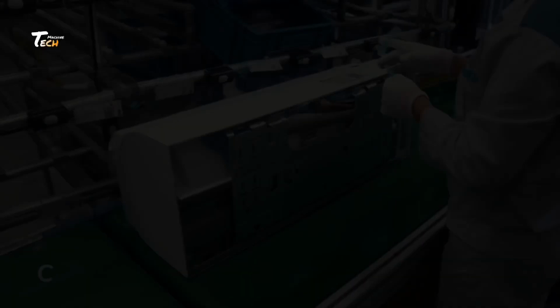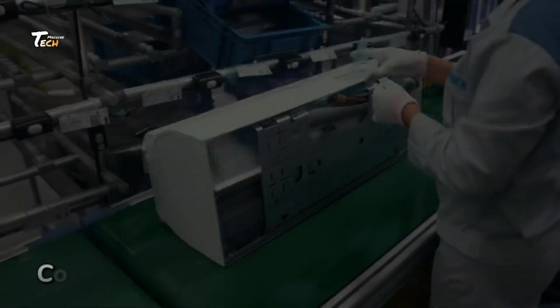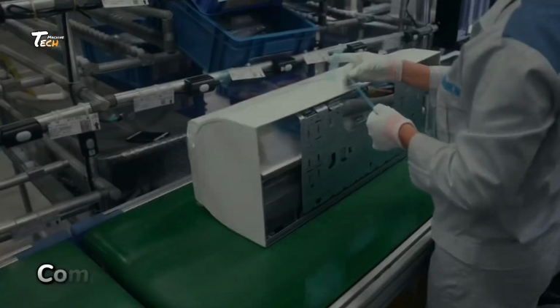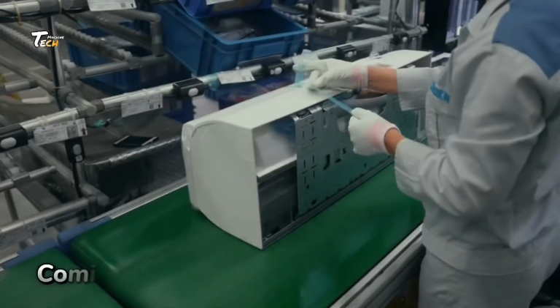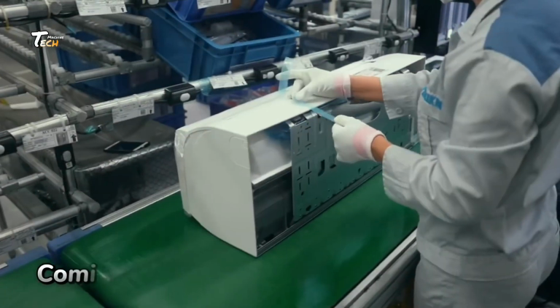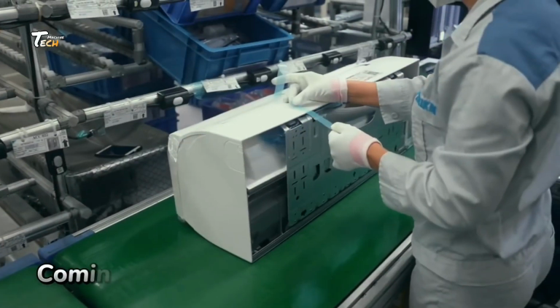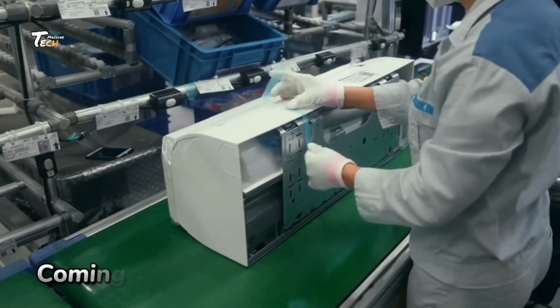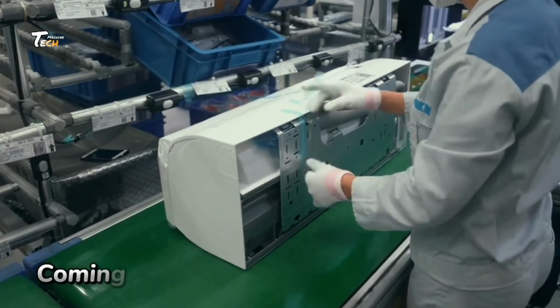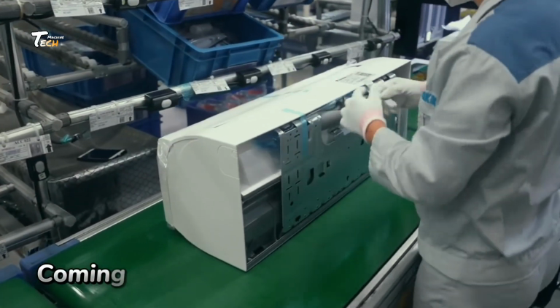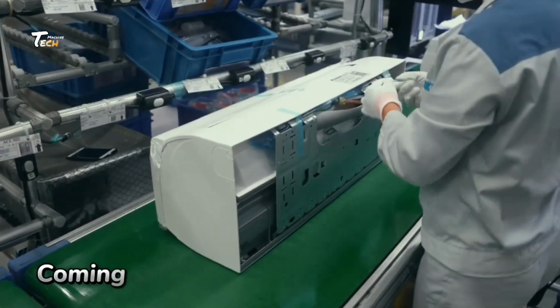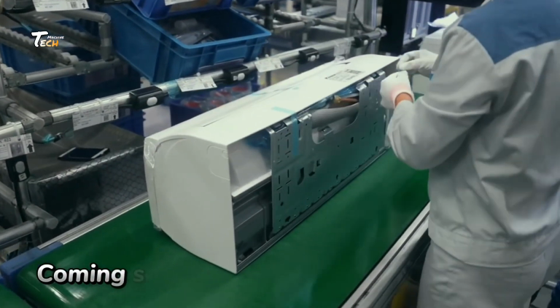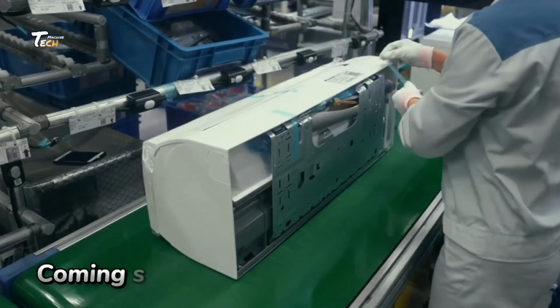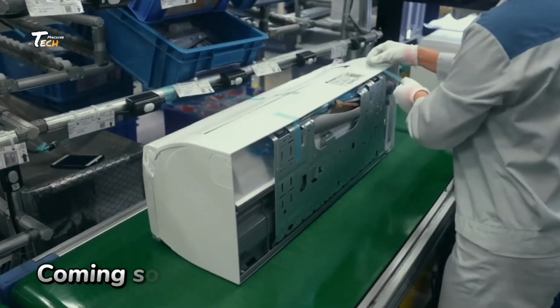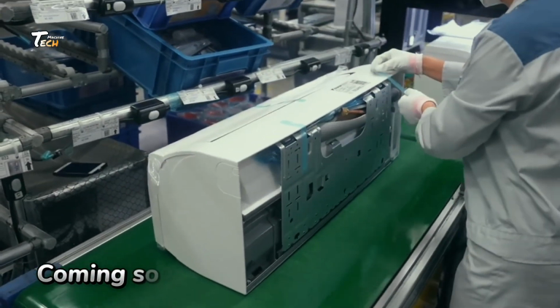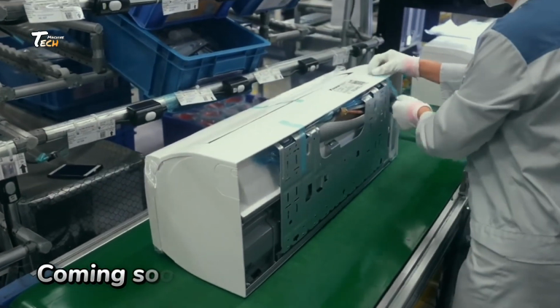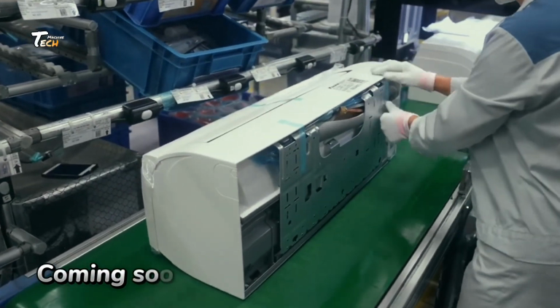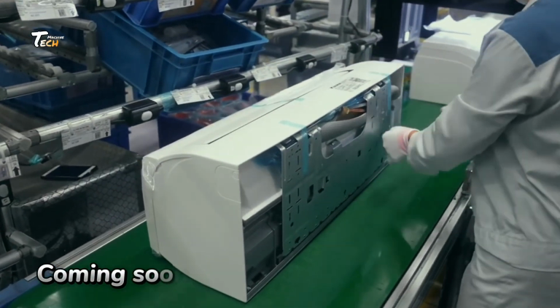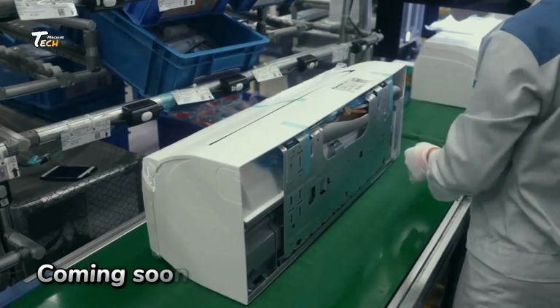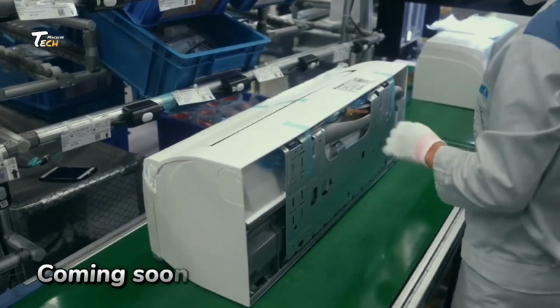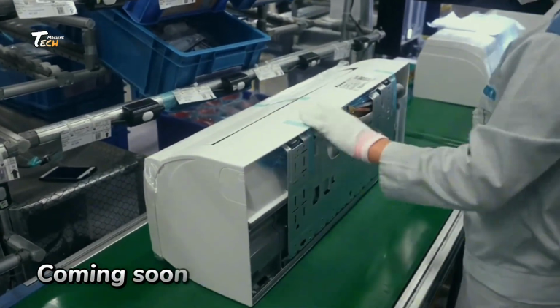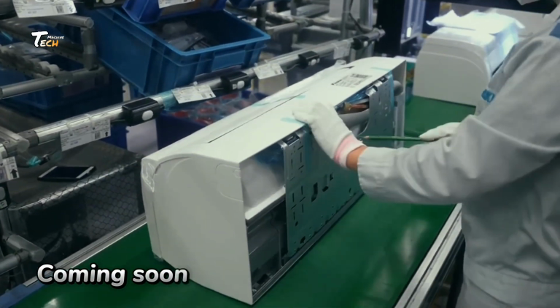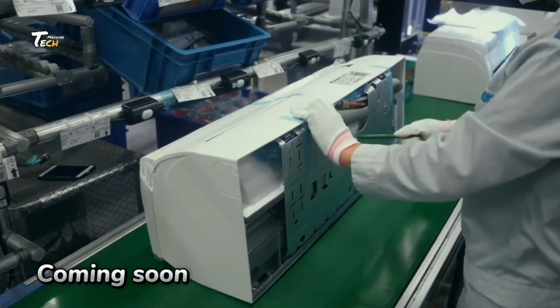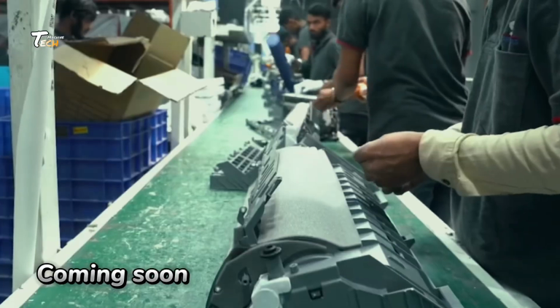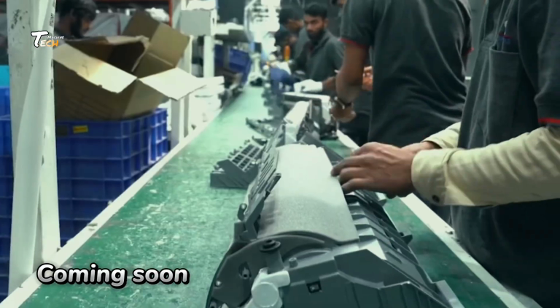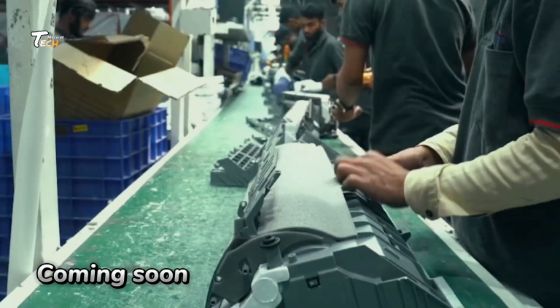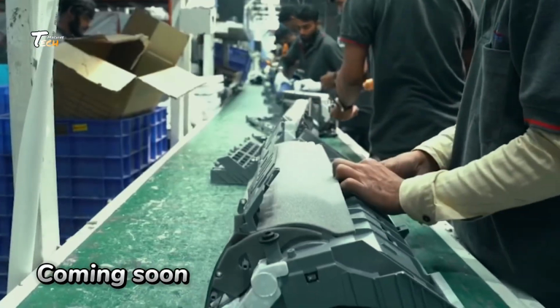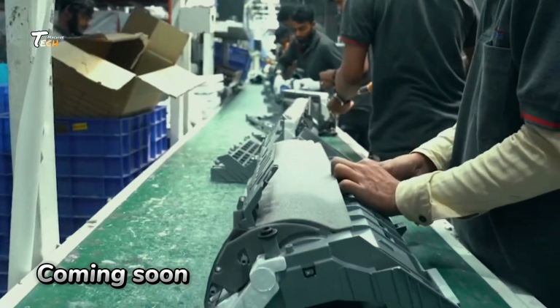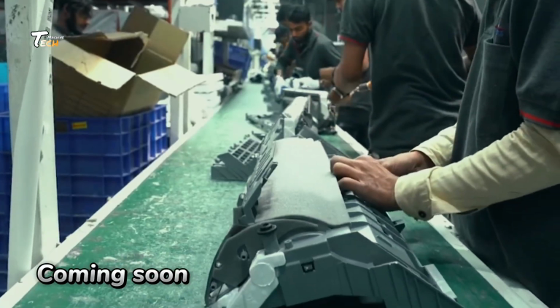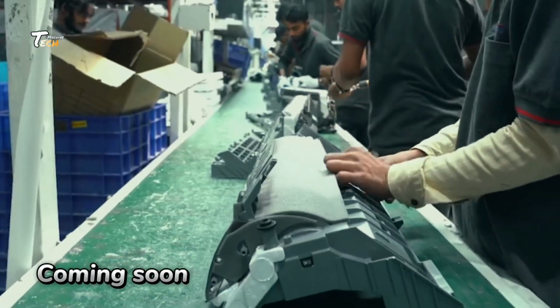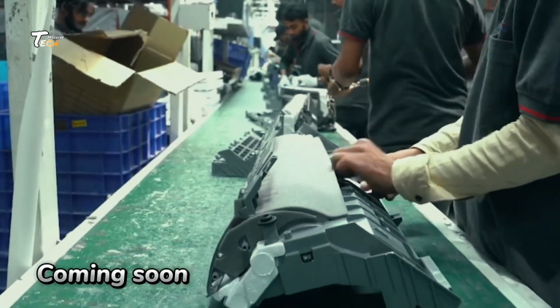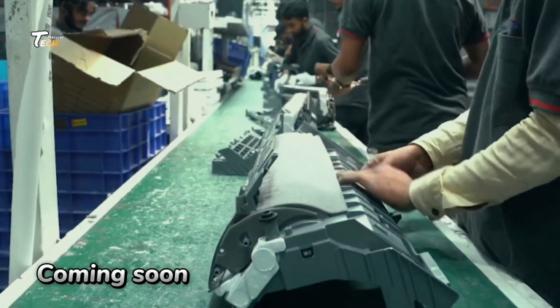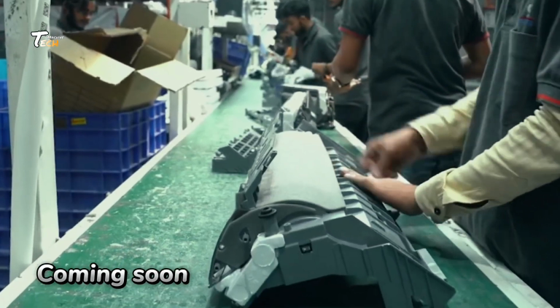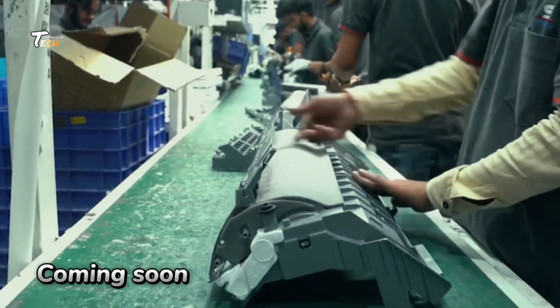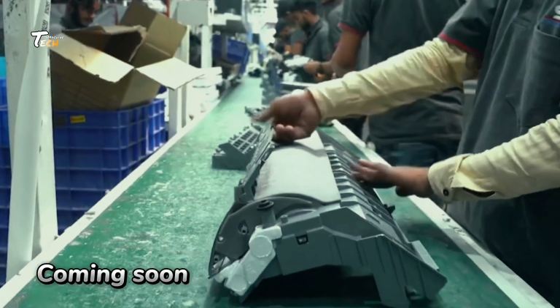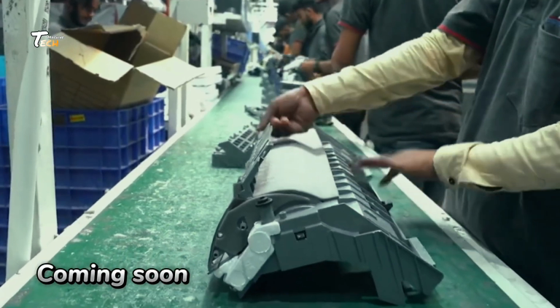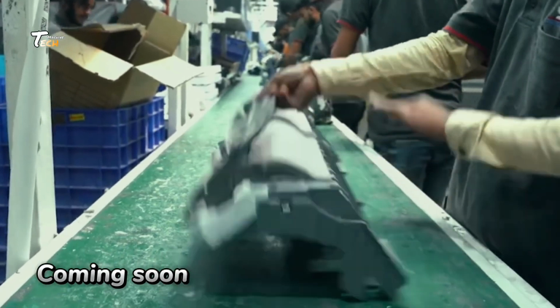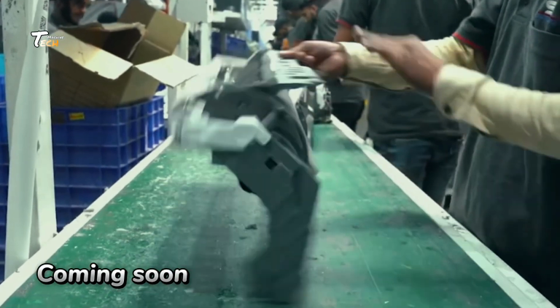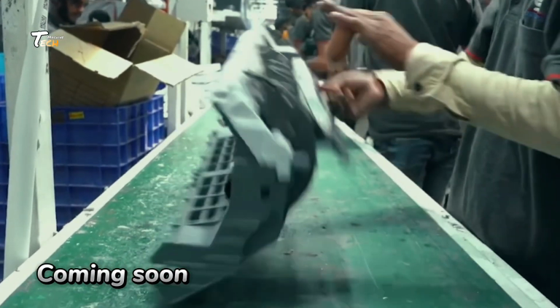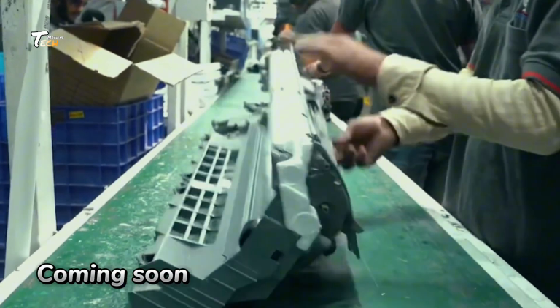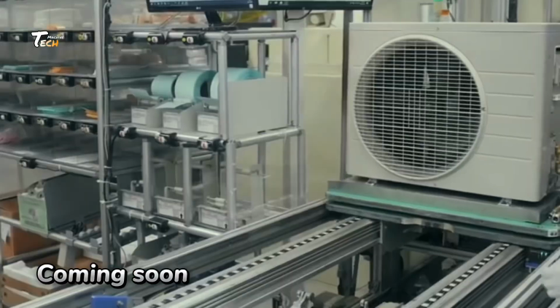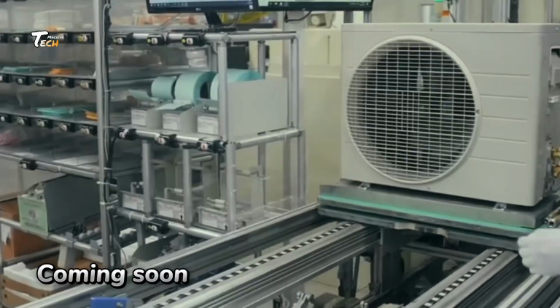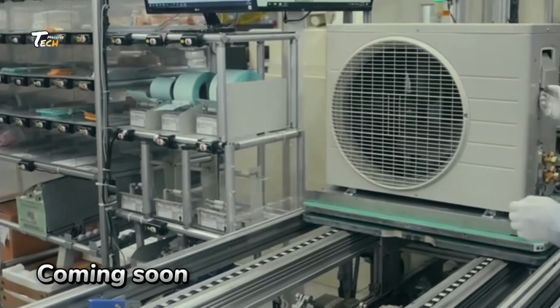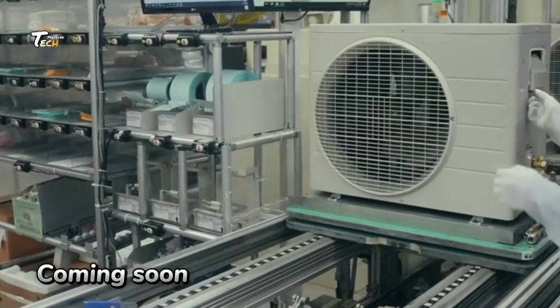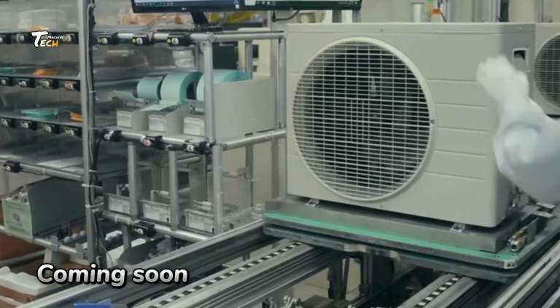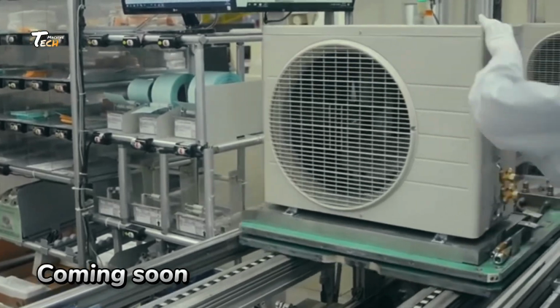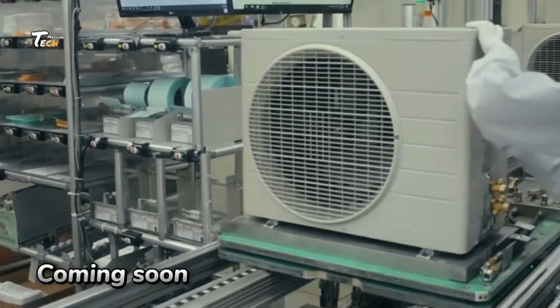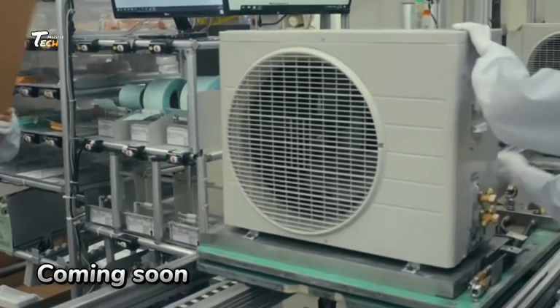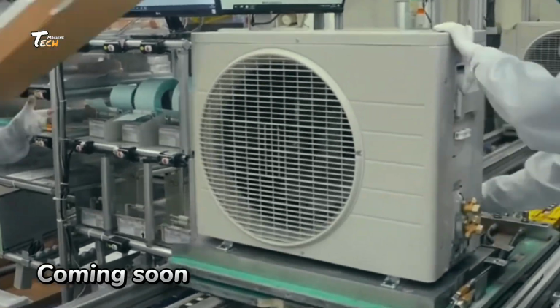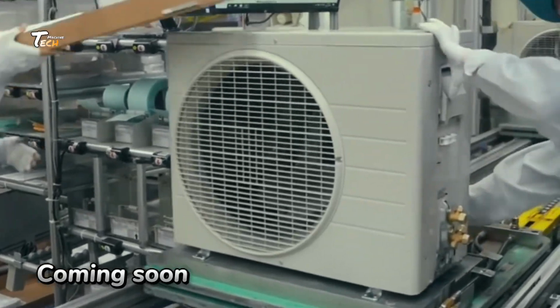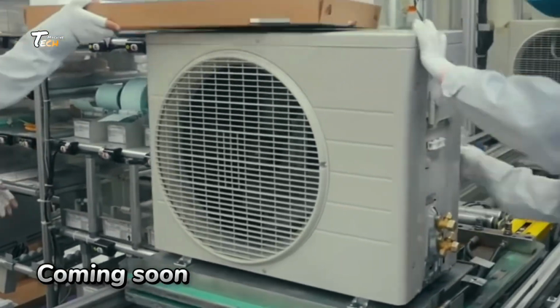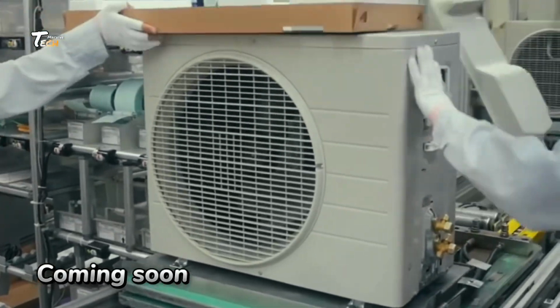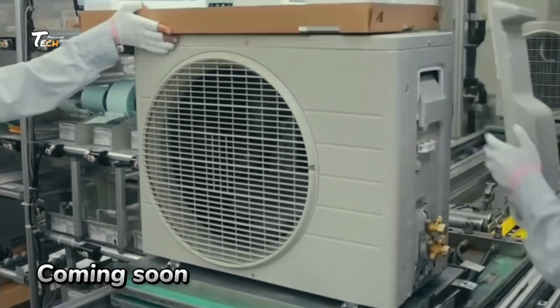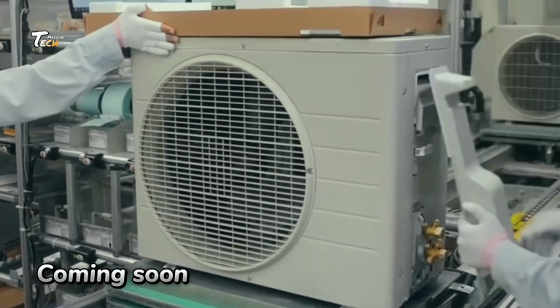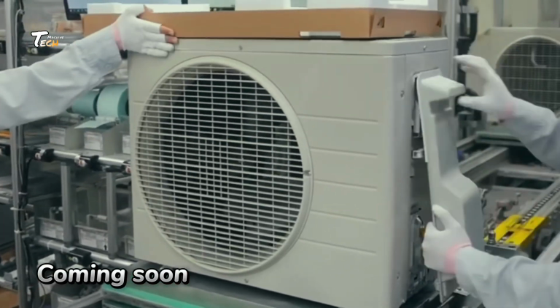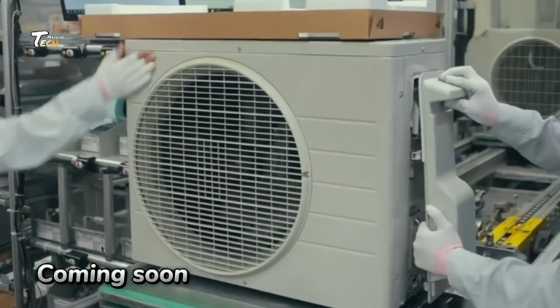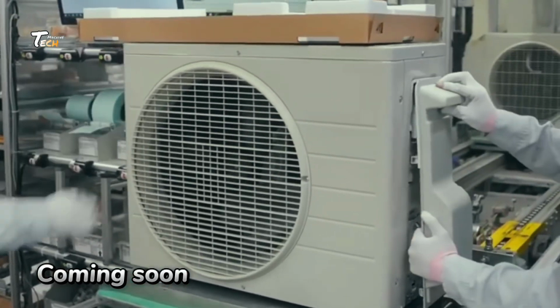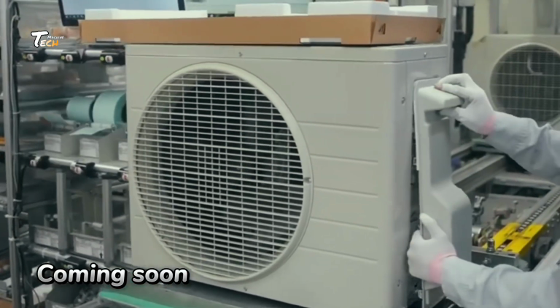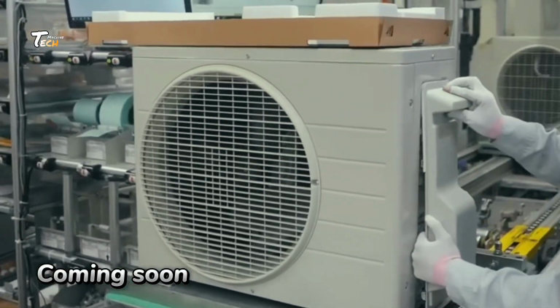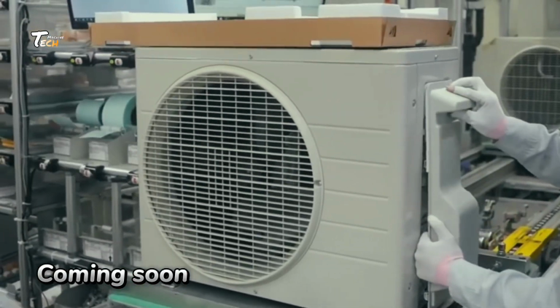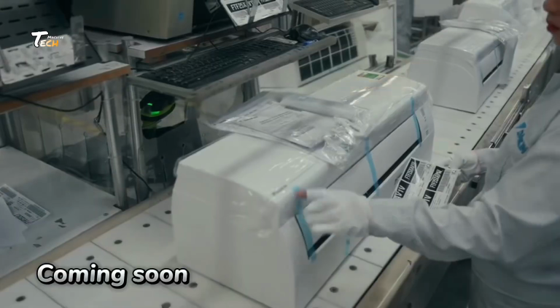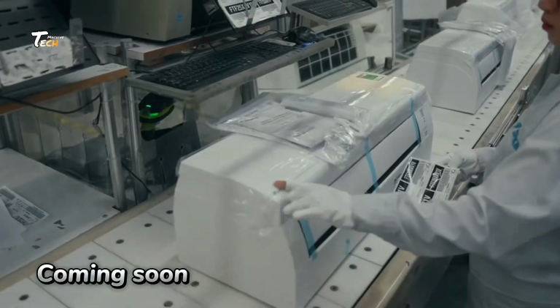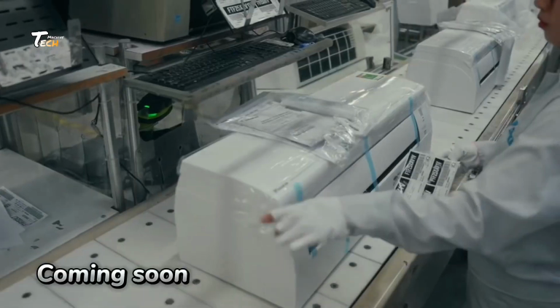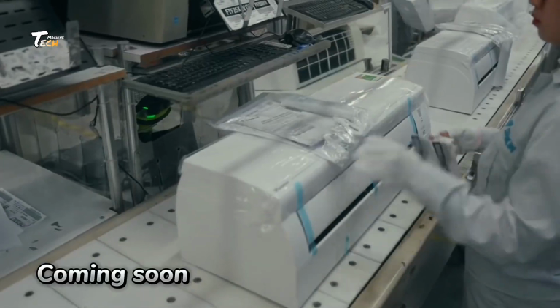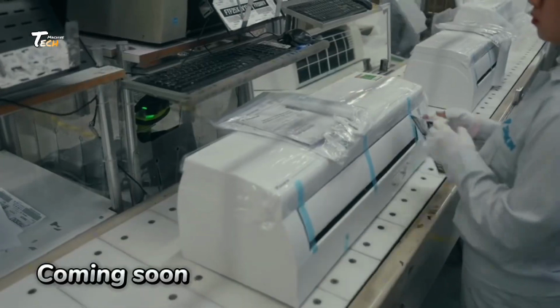Ever wondered how an air conditioner is made? Let's take a look inside a high-tech factory to see the process from start to finish.